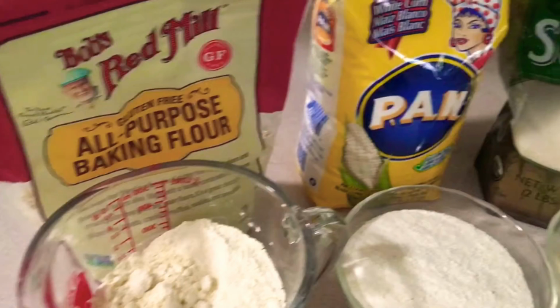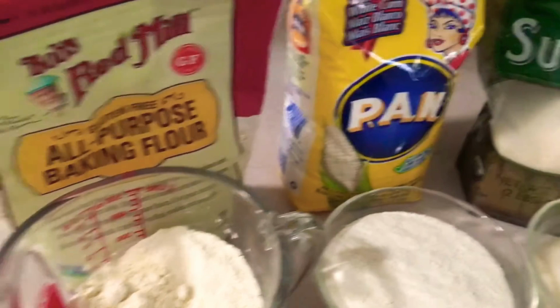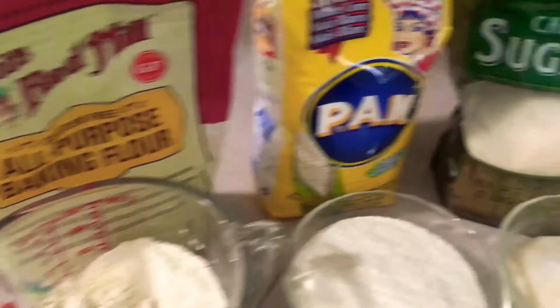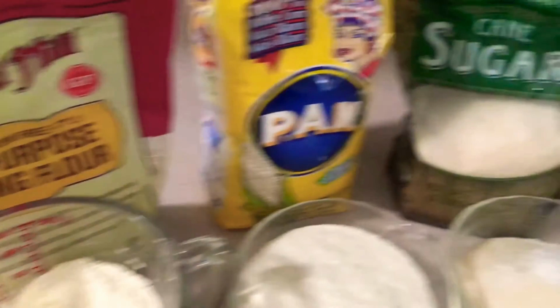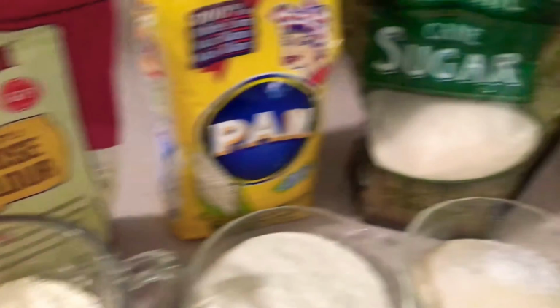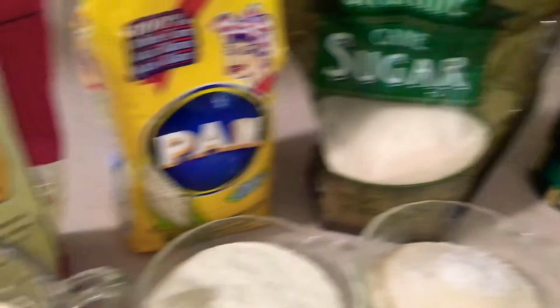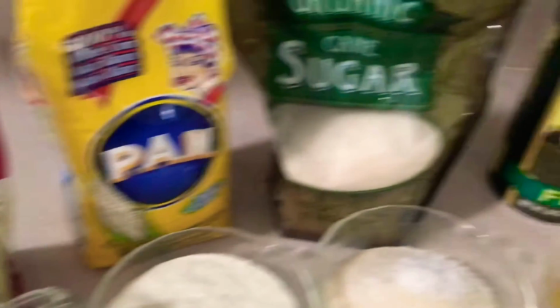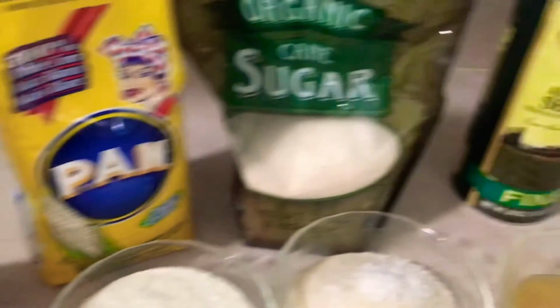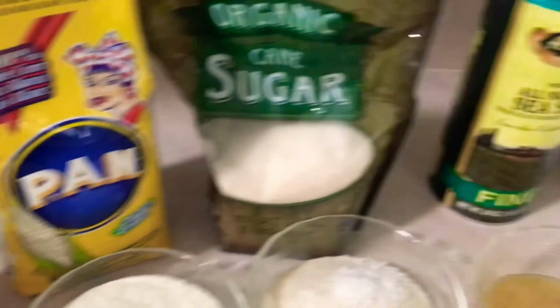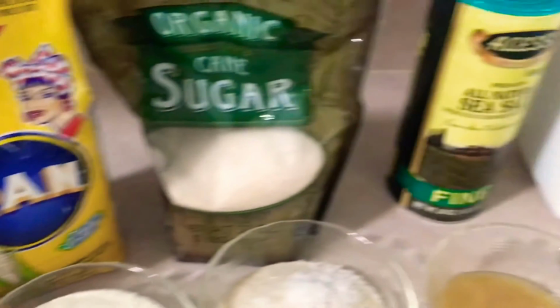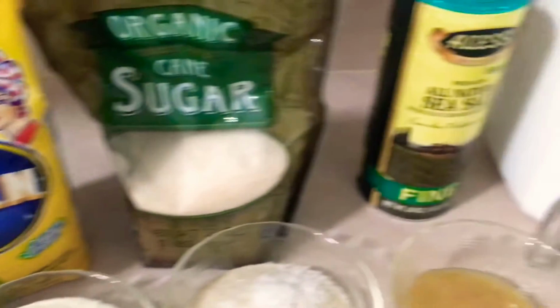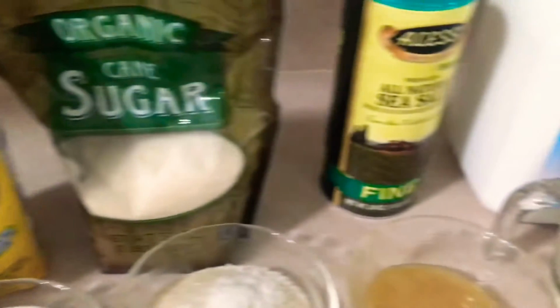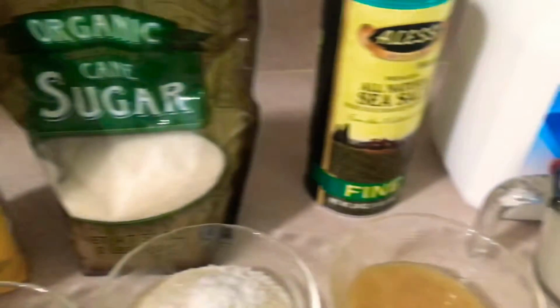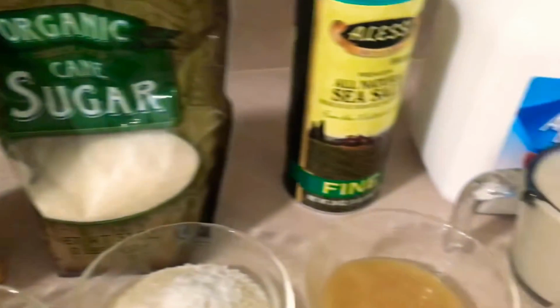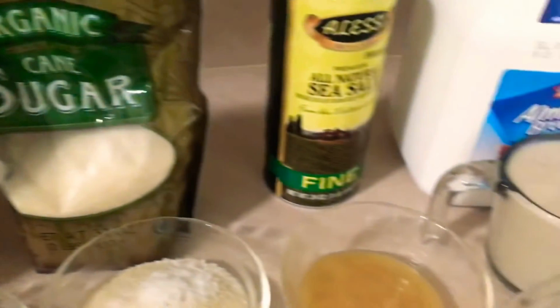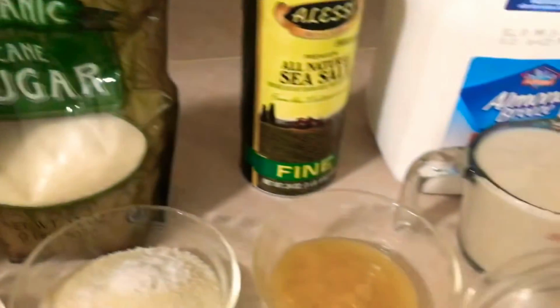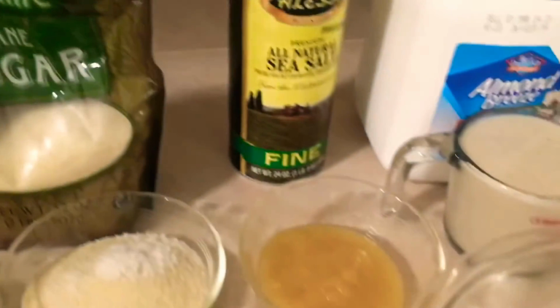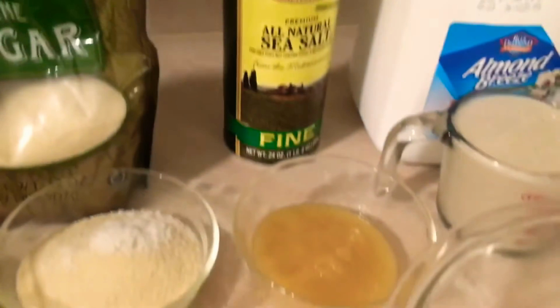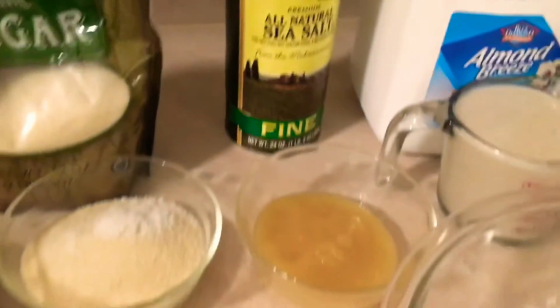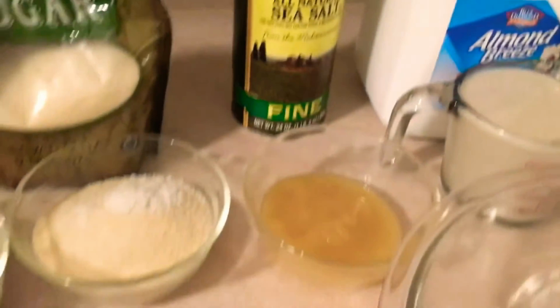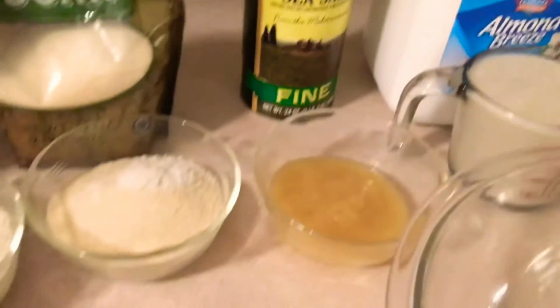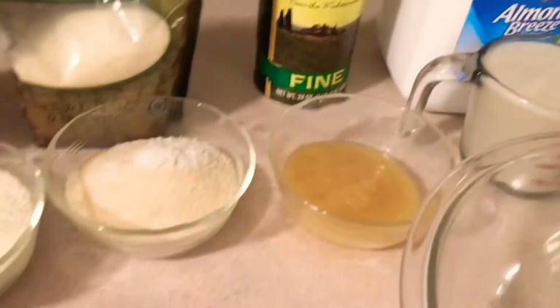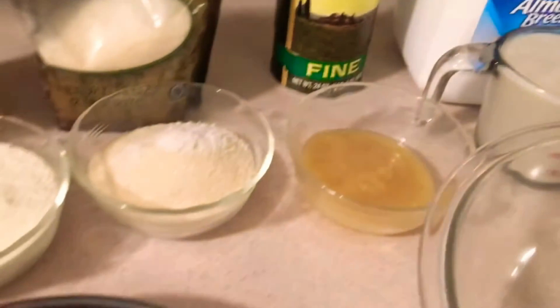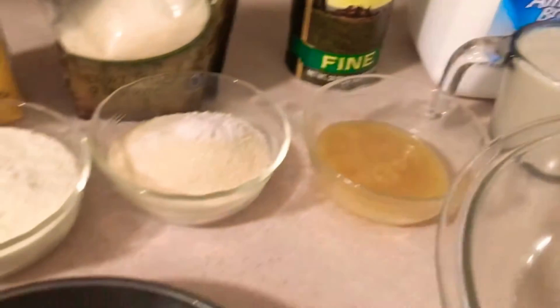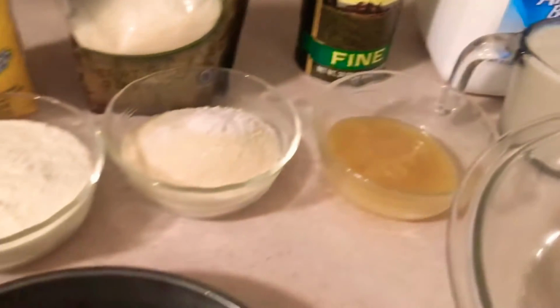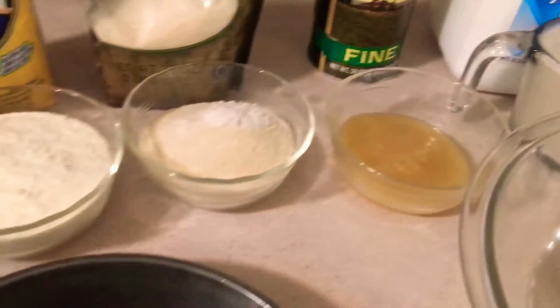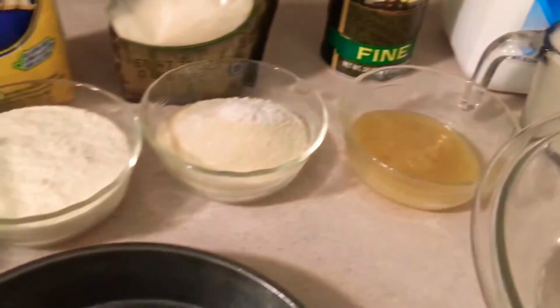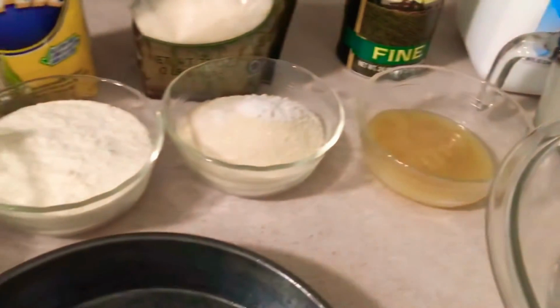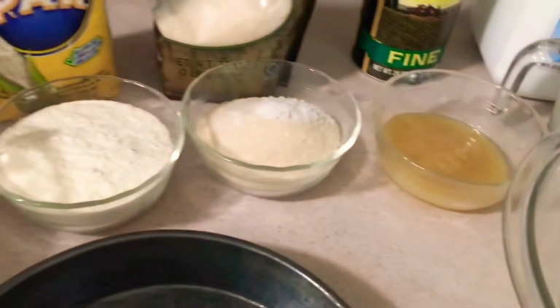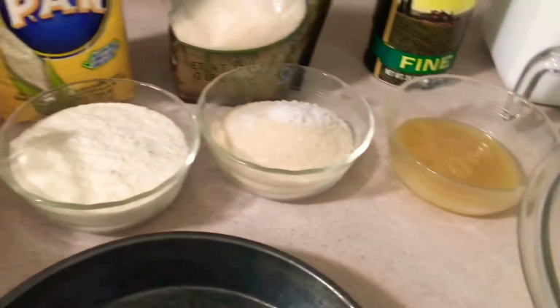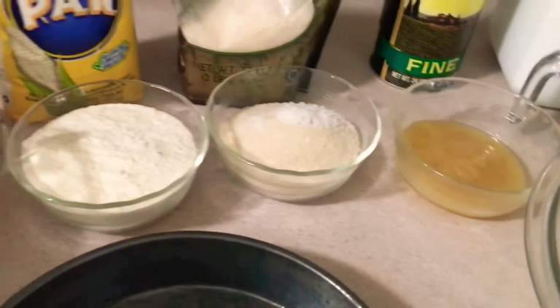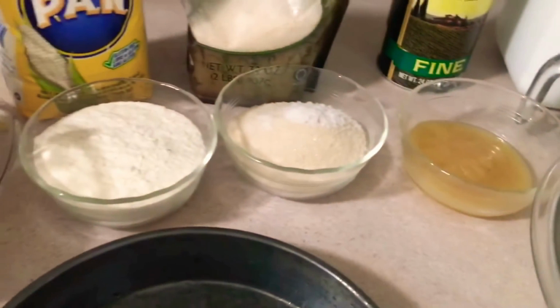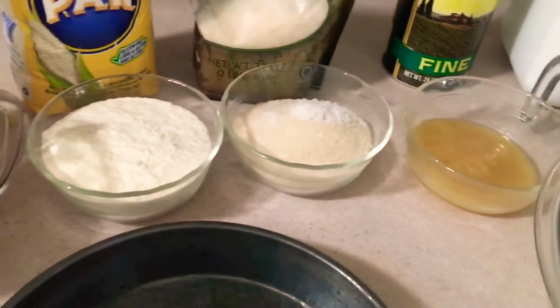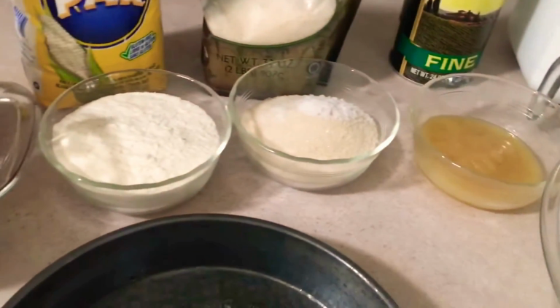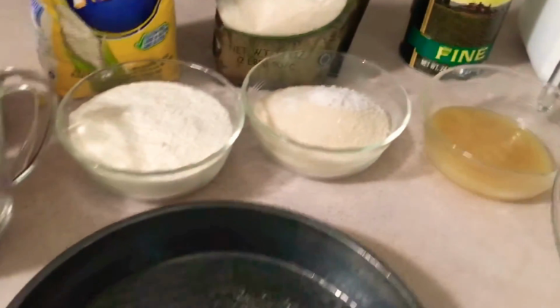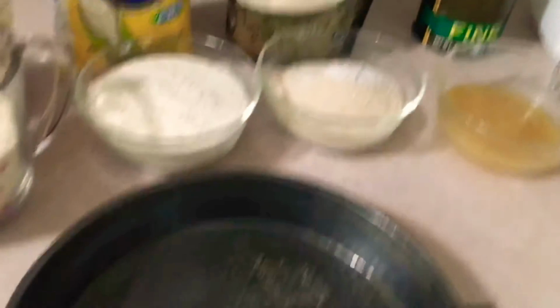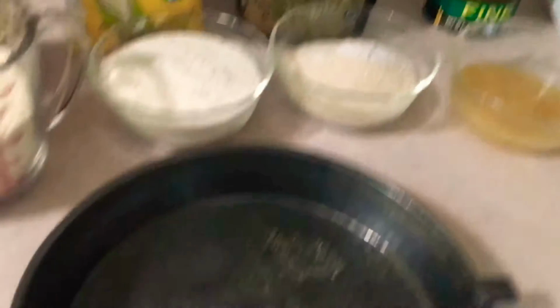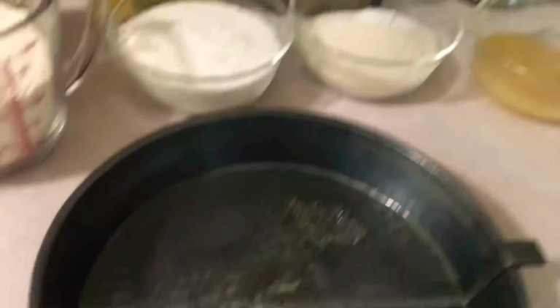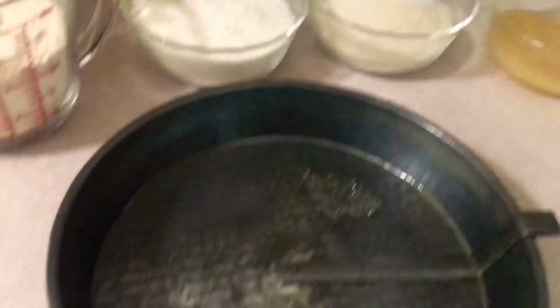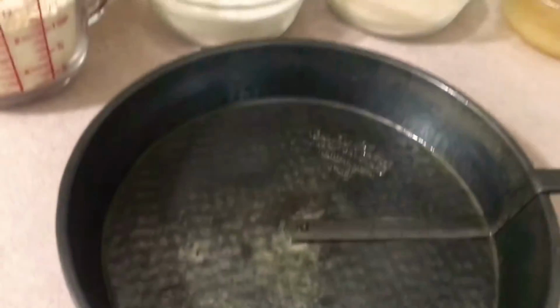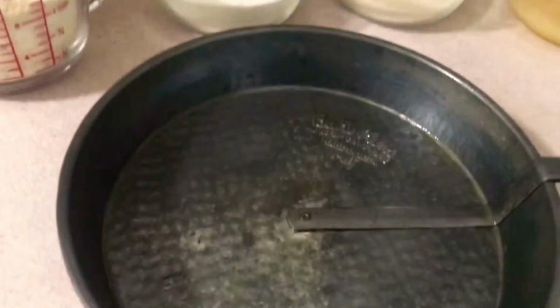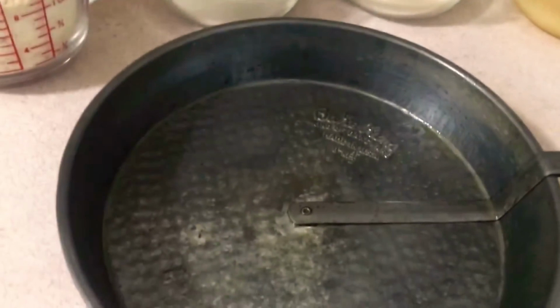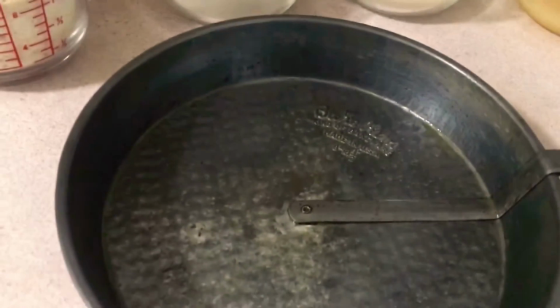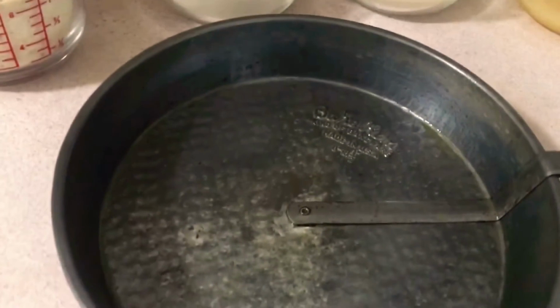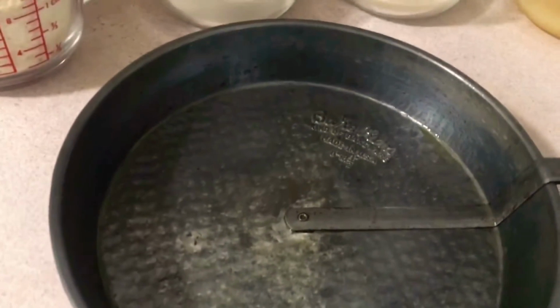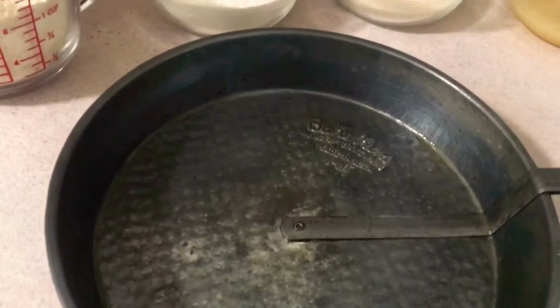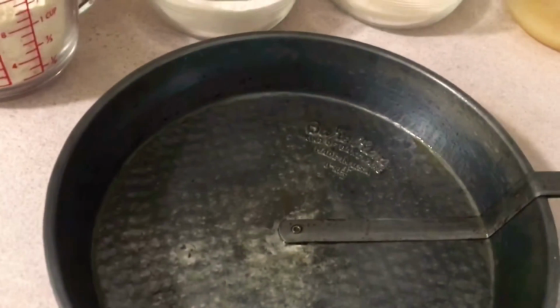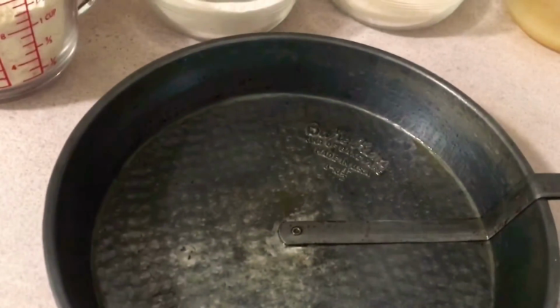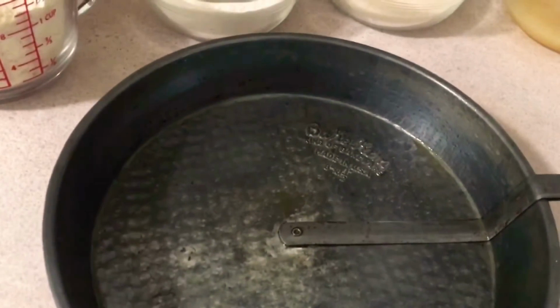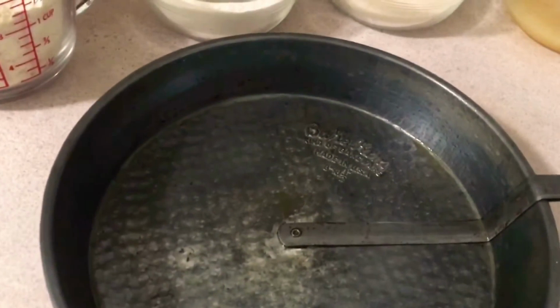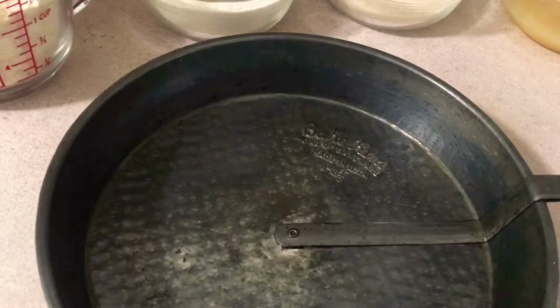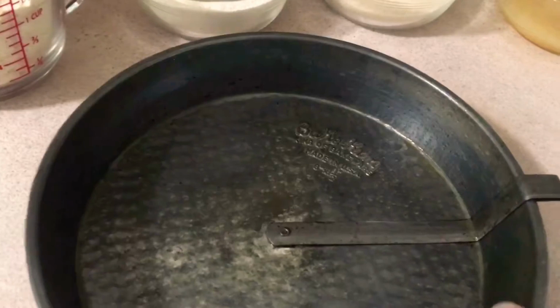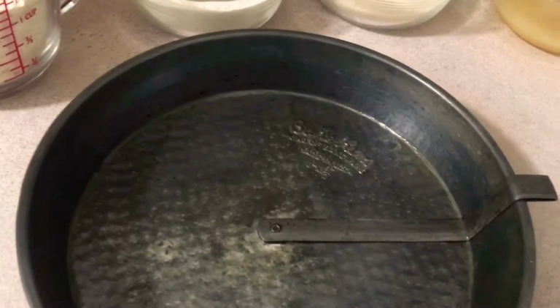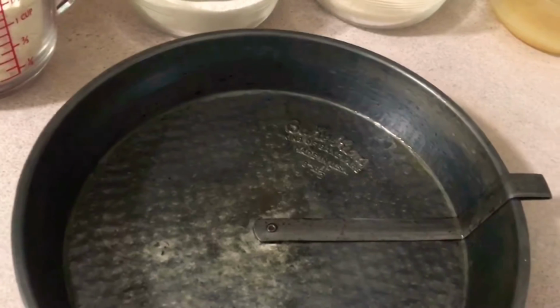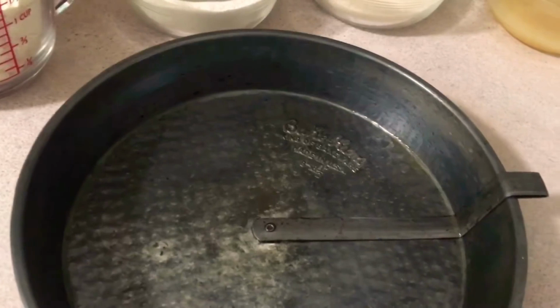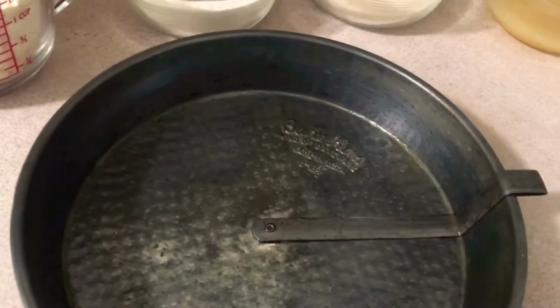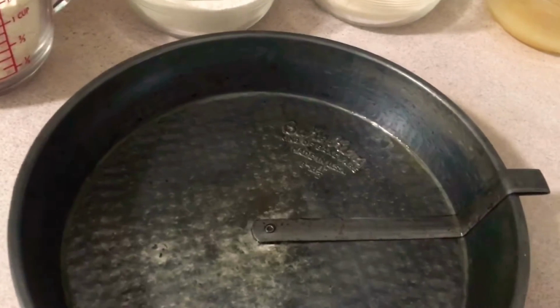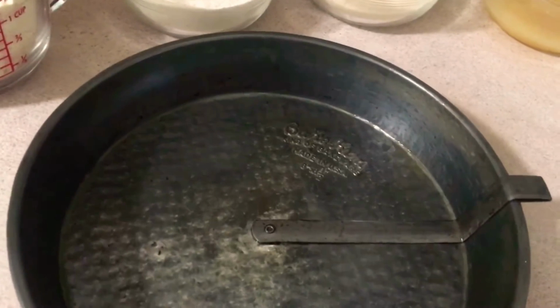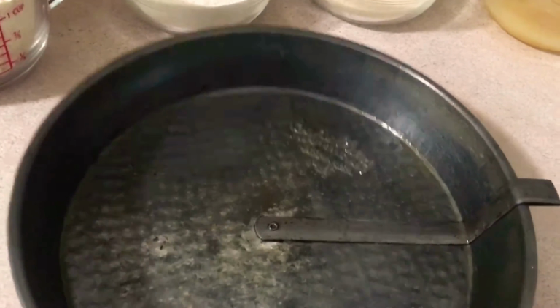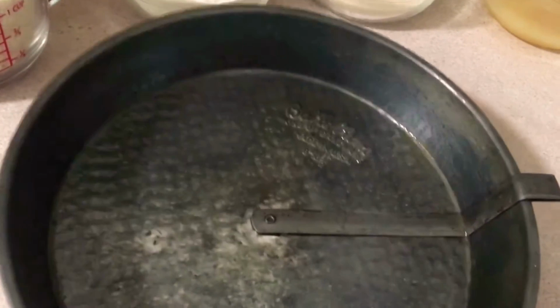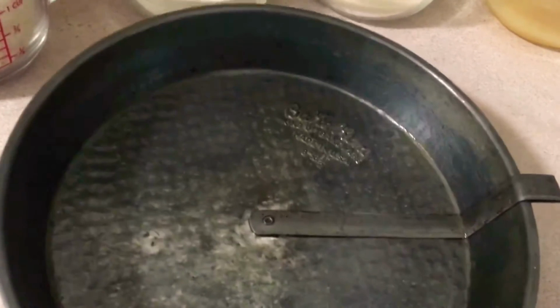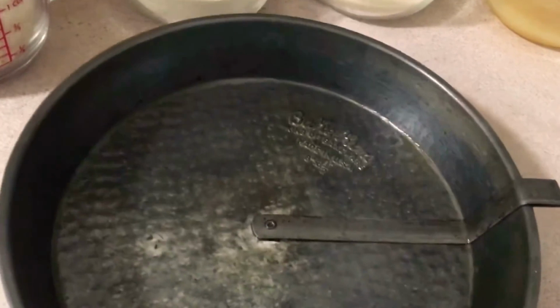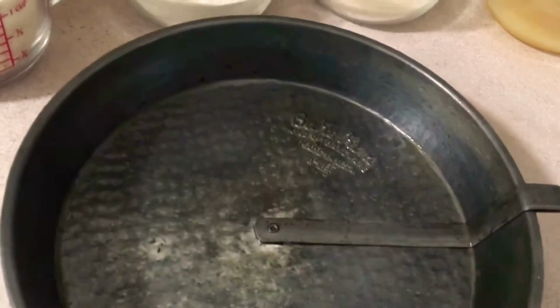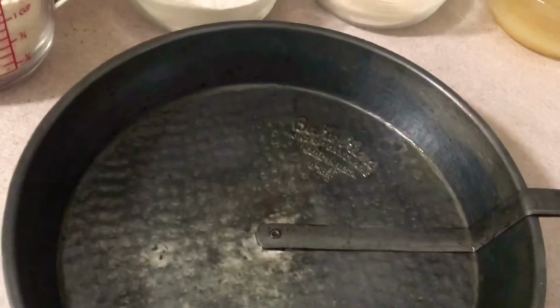Here's all the ingredients. I'm going to go over them with you and I have my pan here. It's all greased up, ready to go.